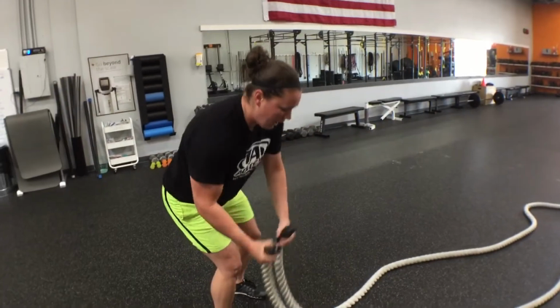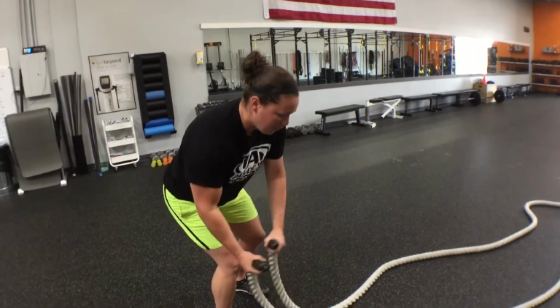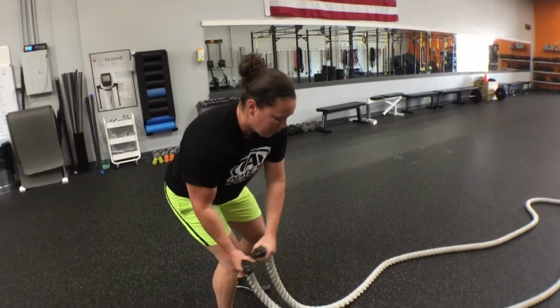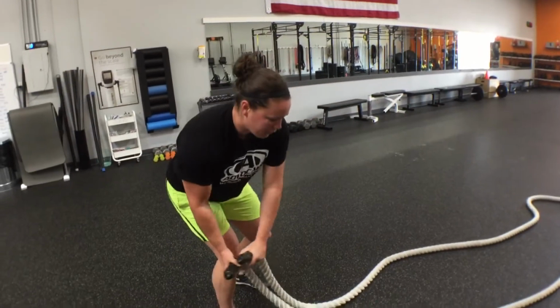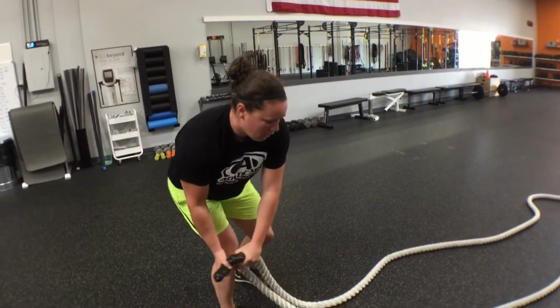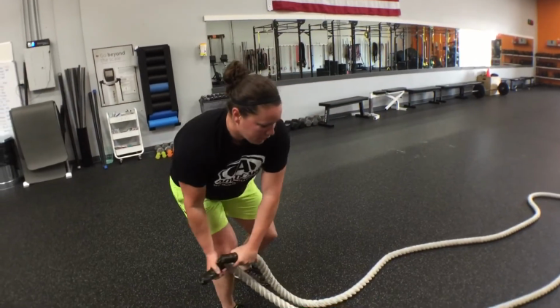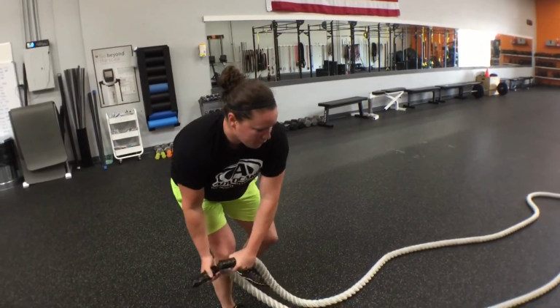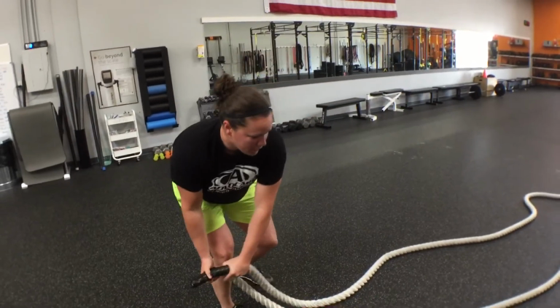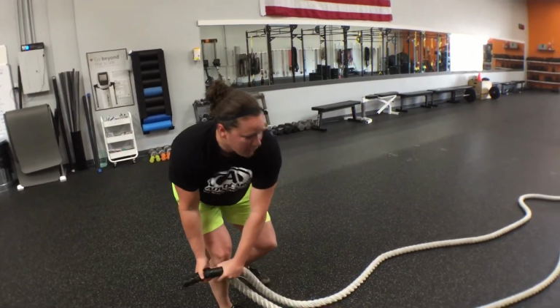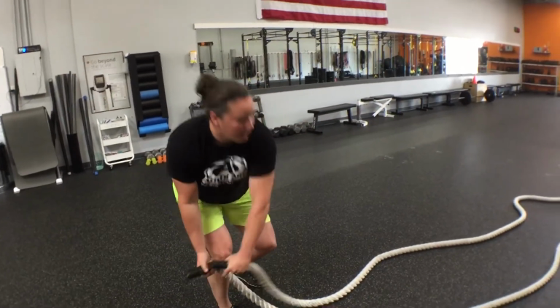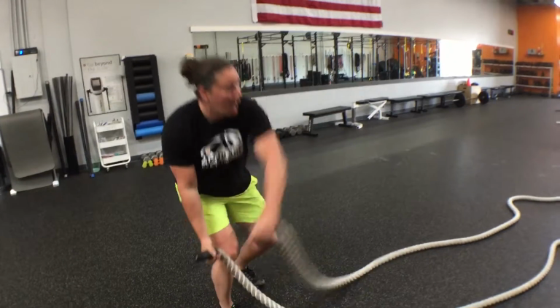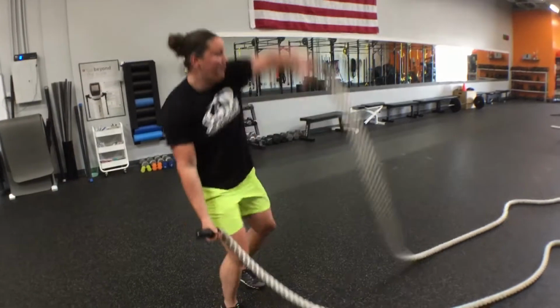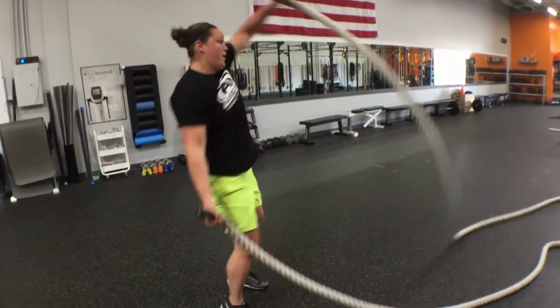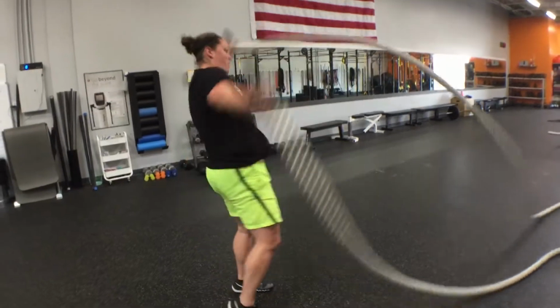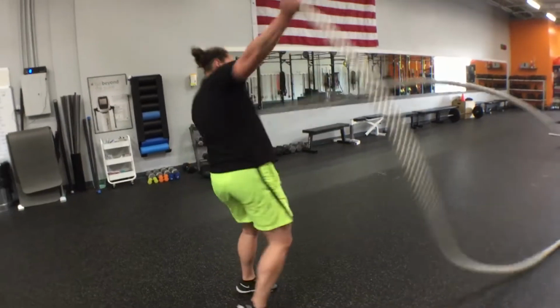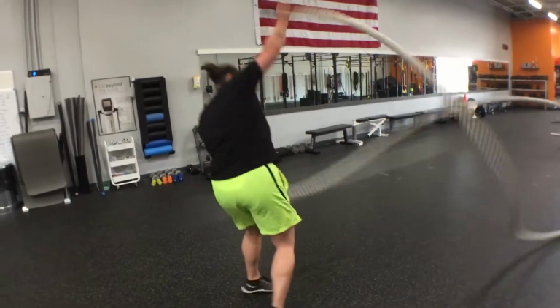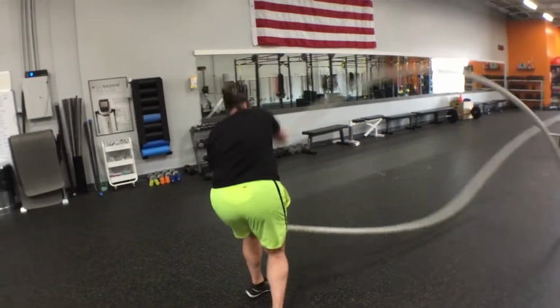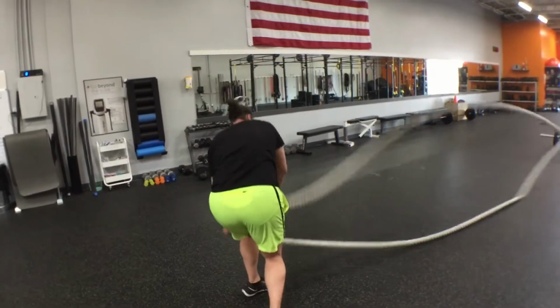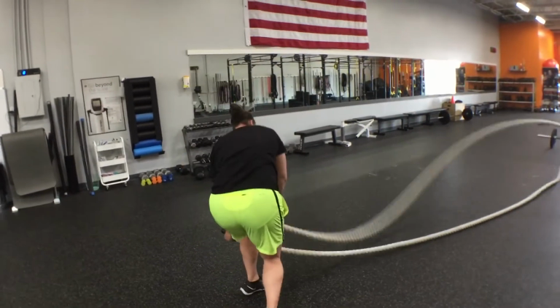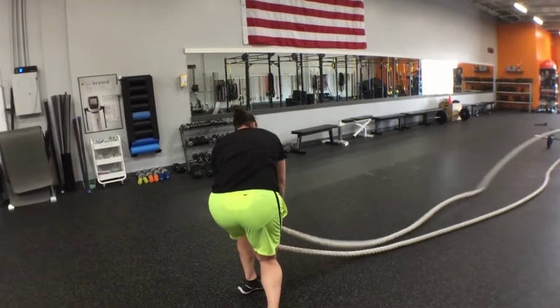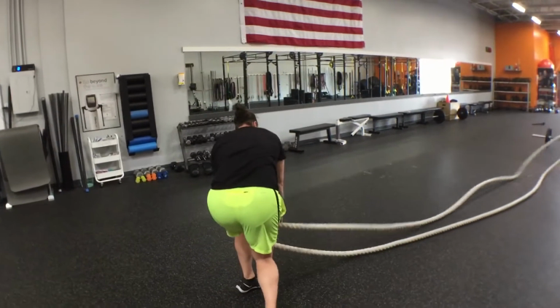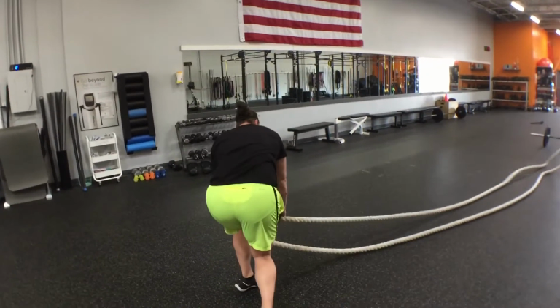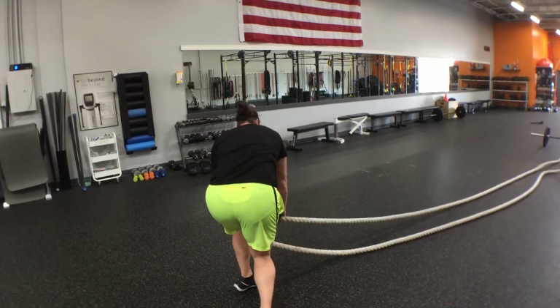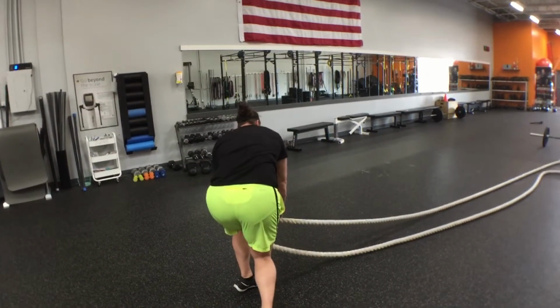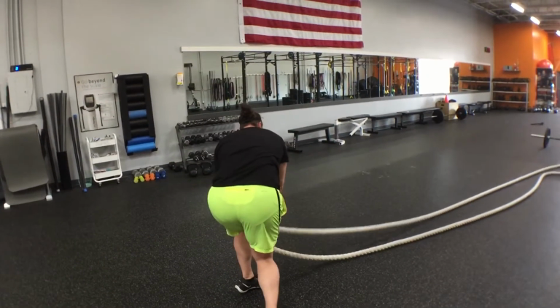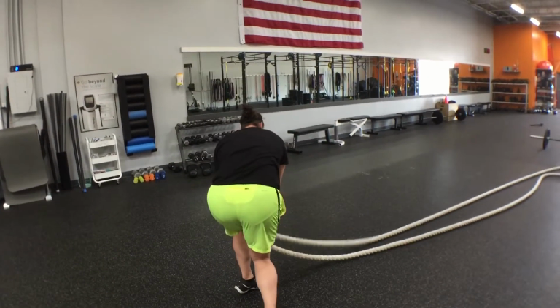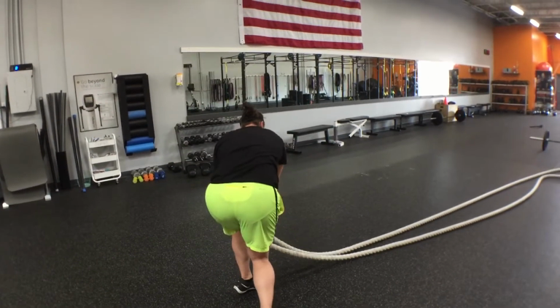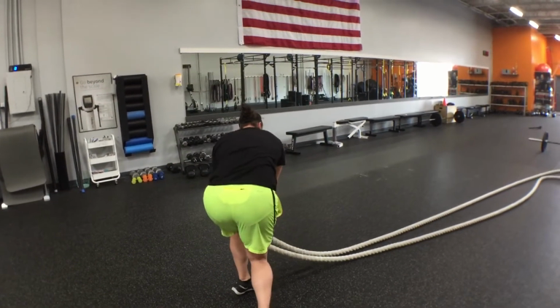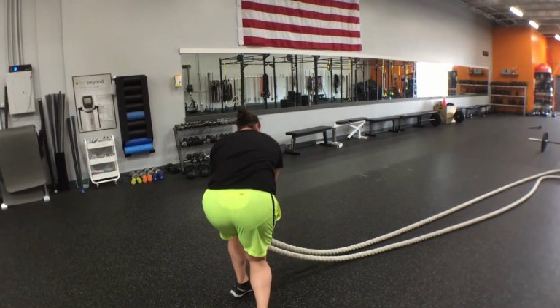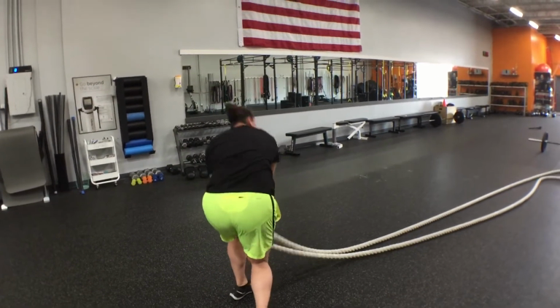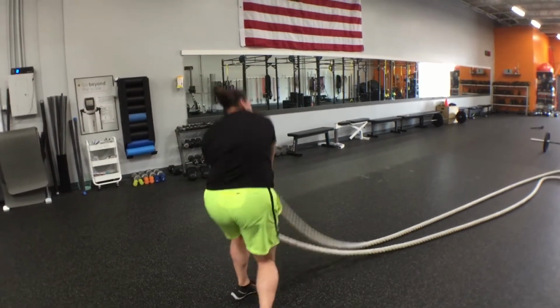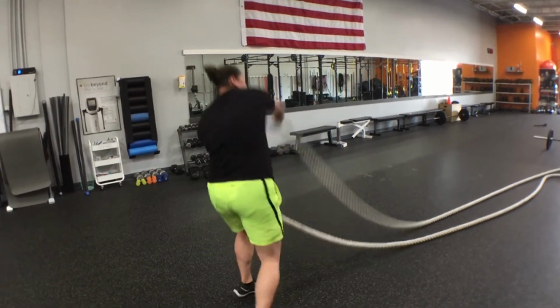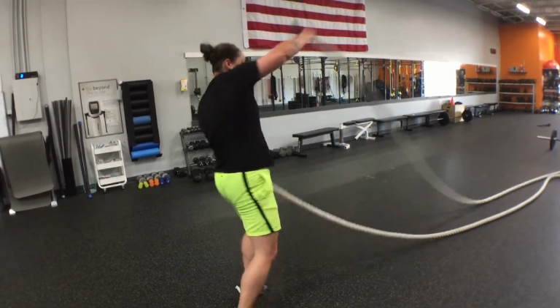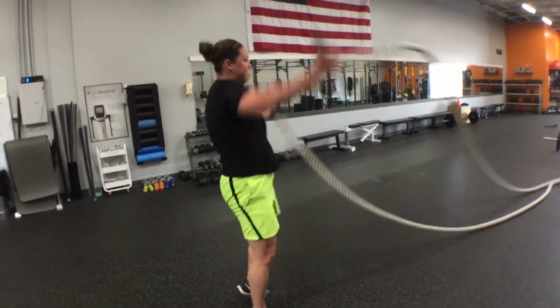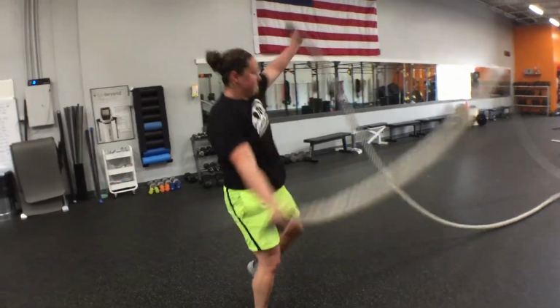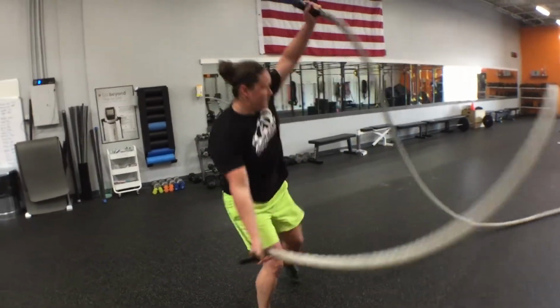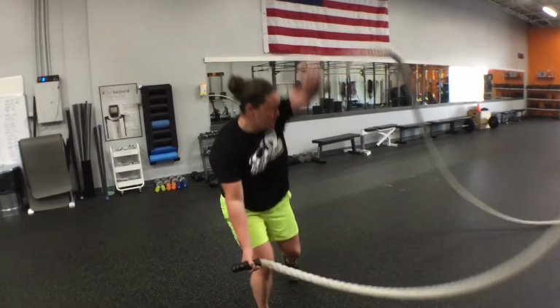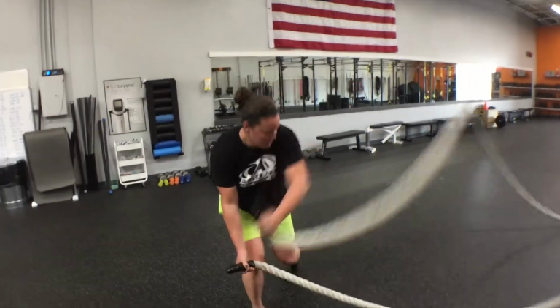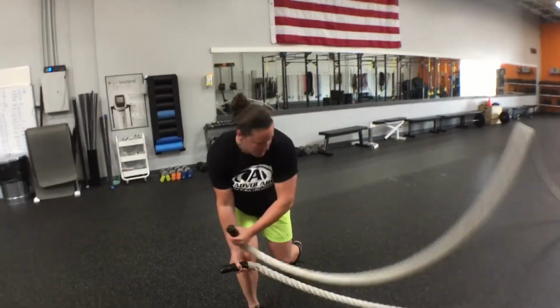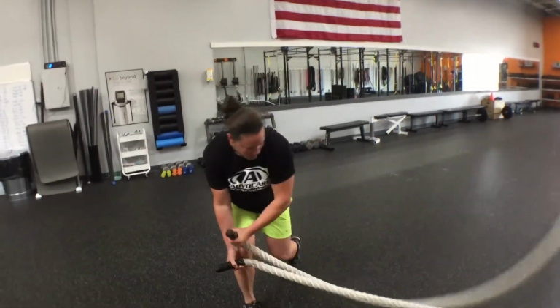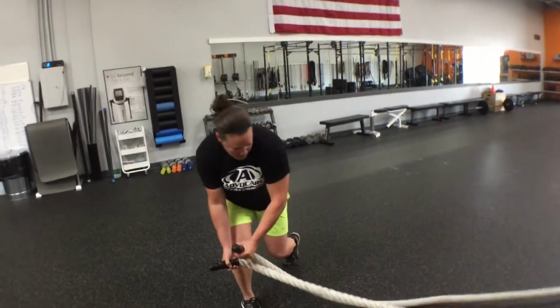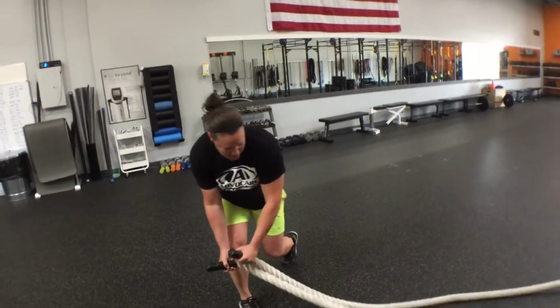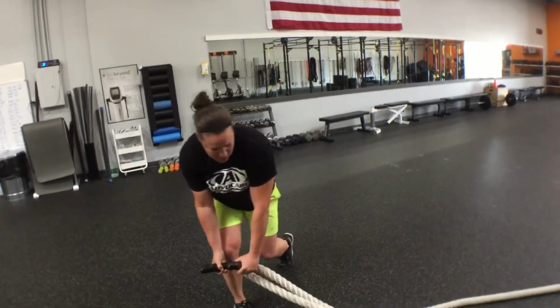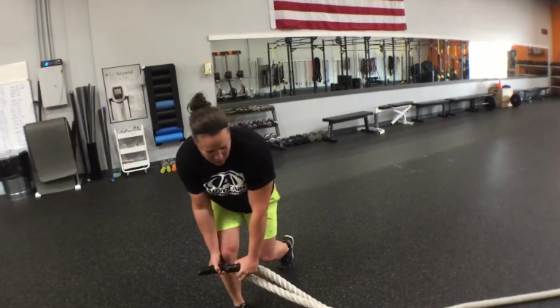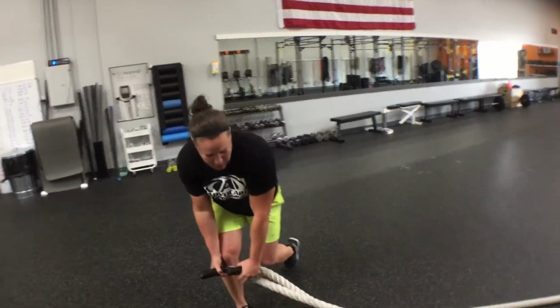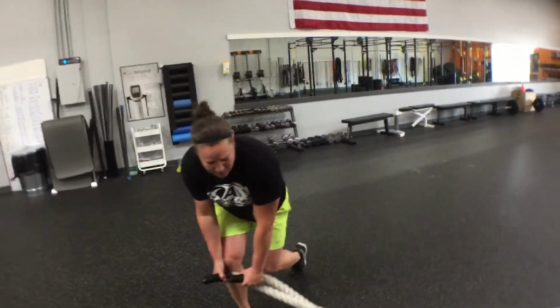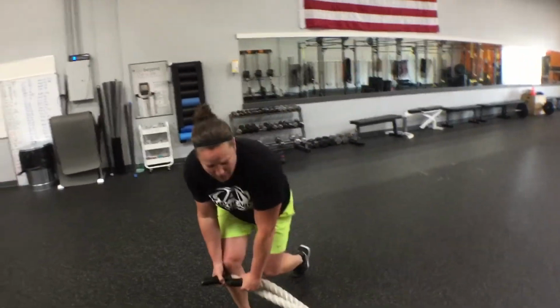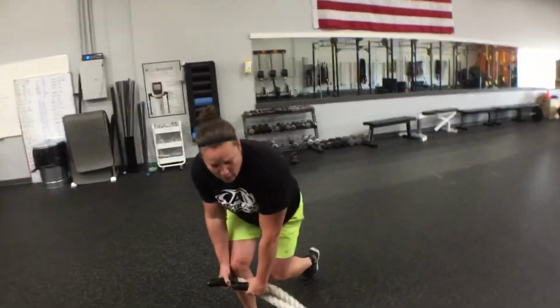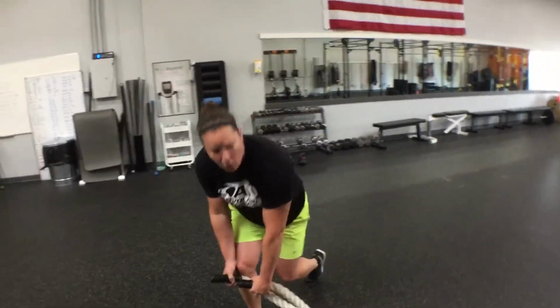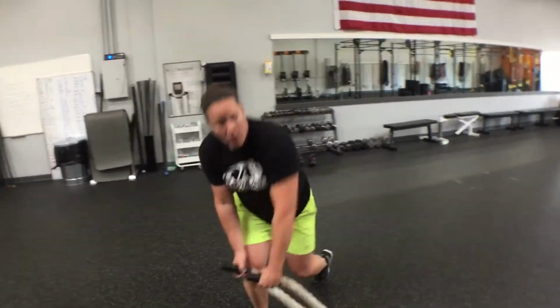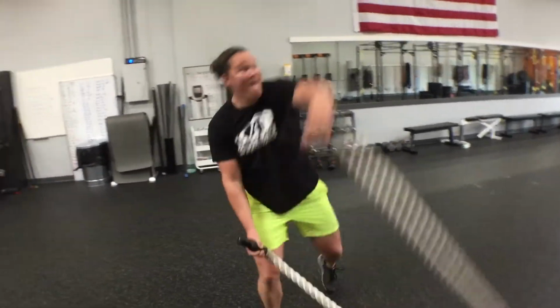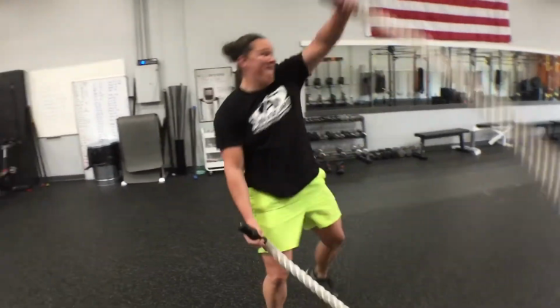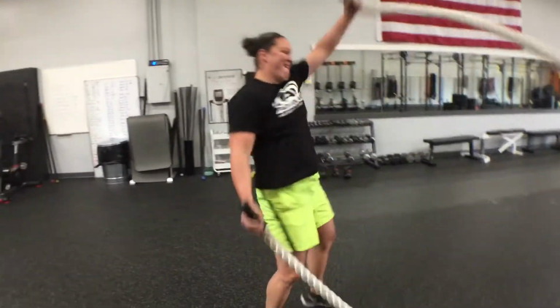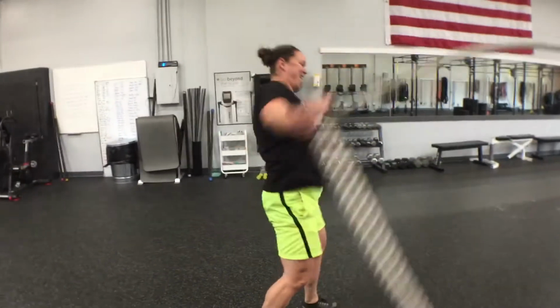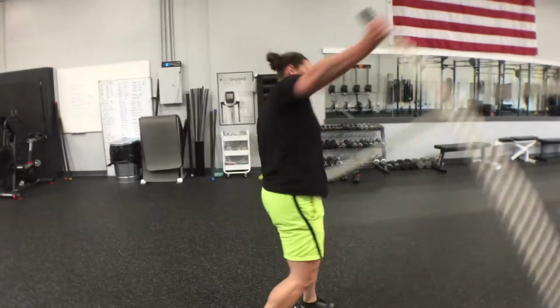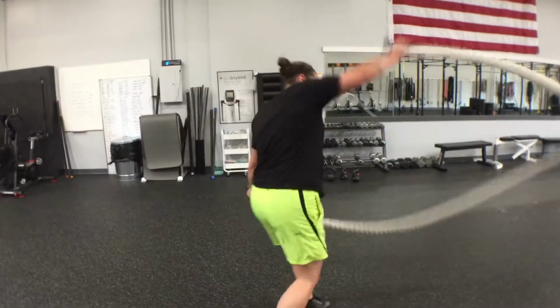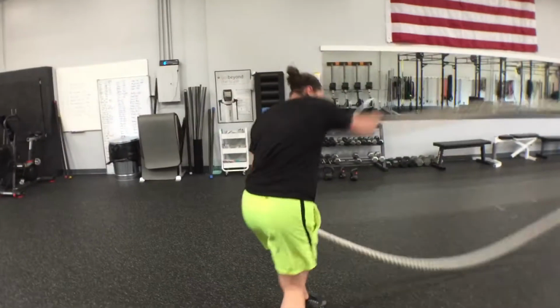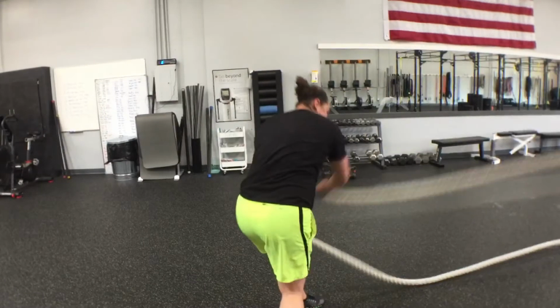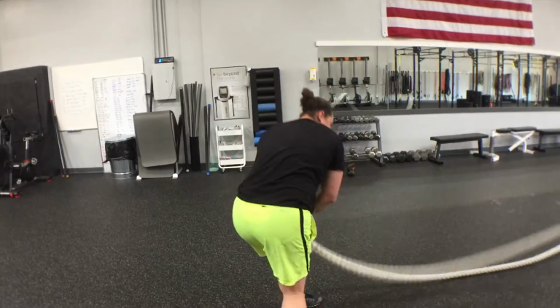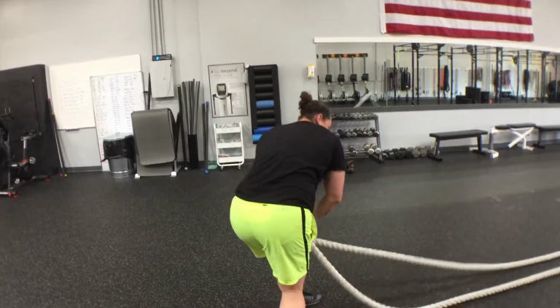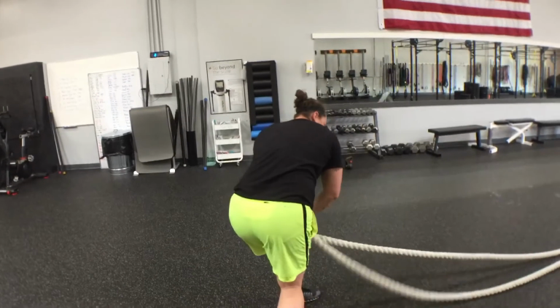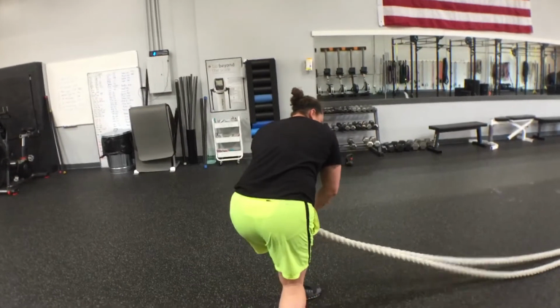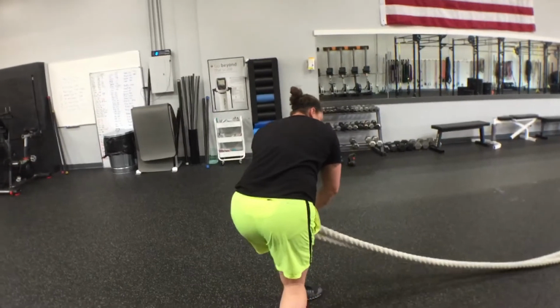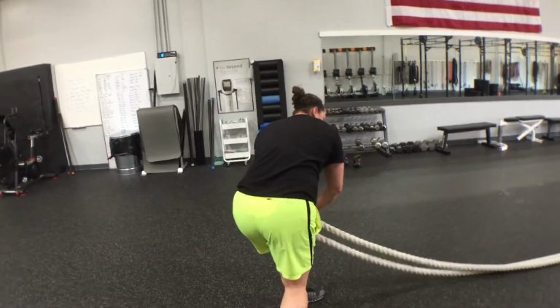Grapple throw — so we're going to come up and over, making sure we keep that core nice and tight.